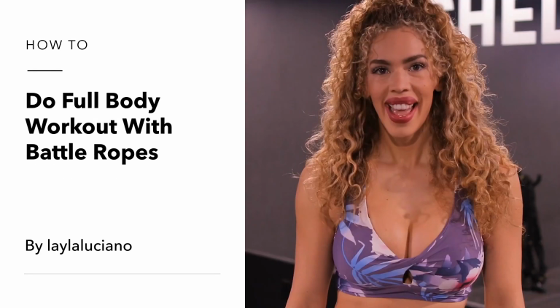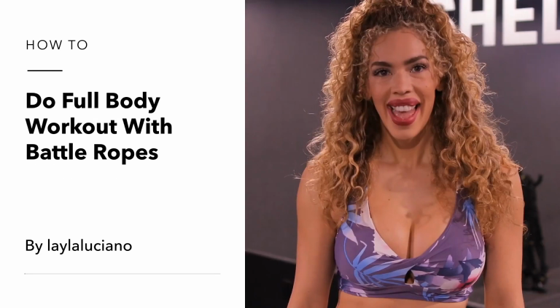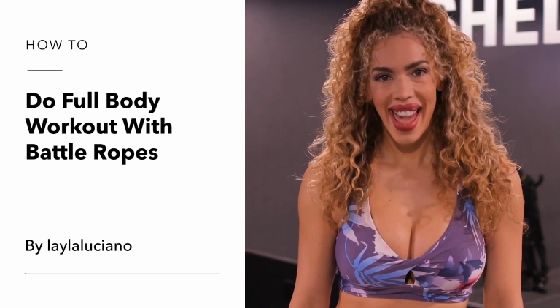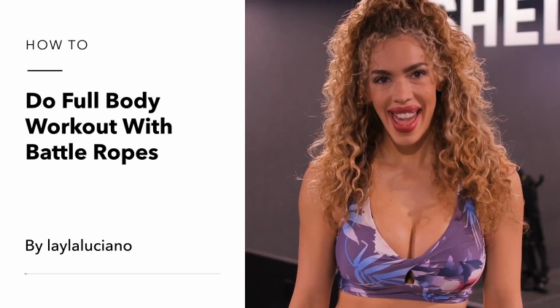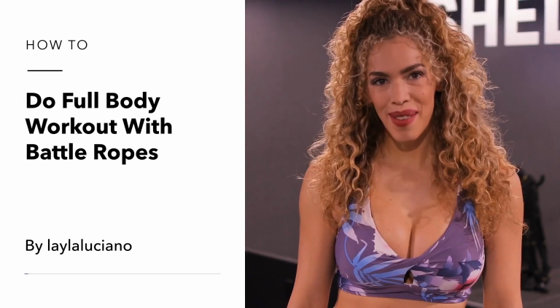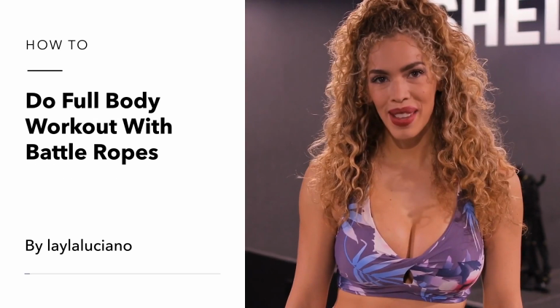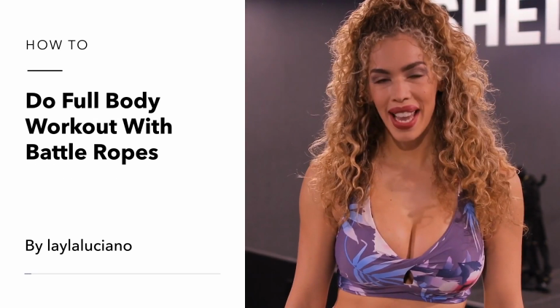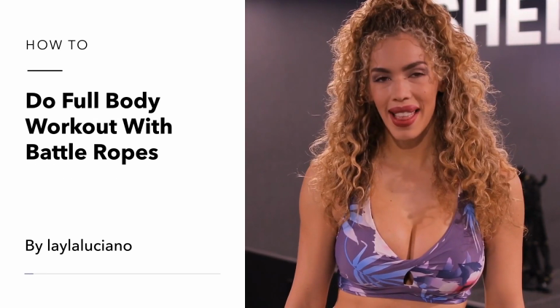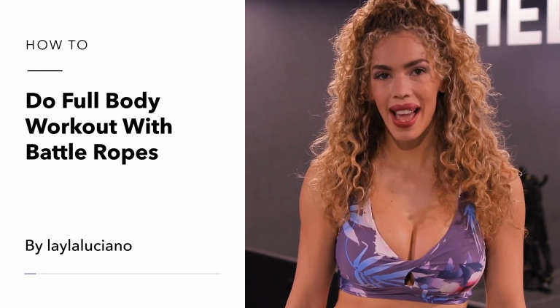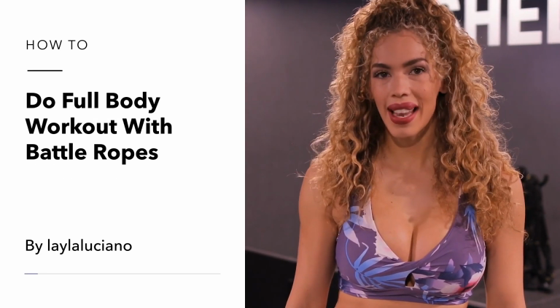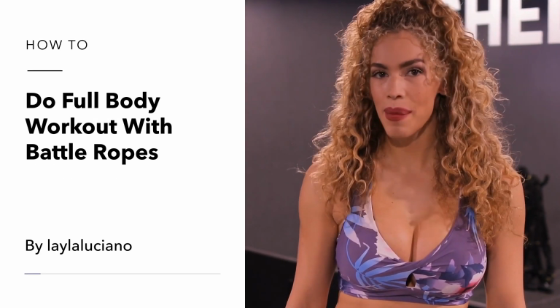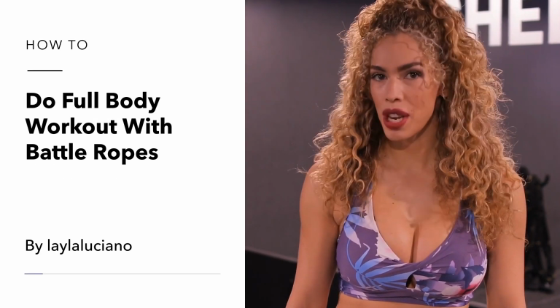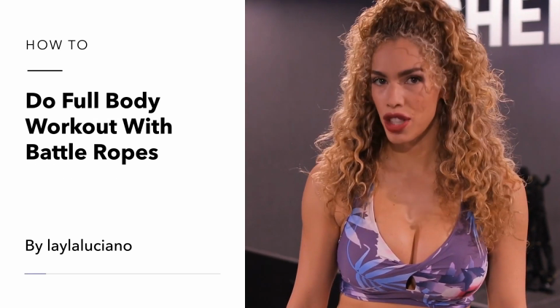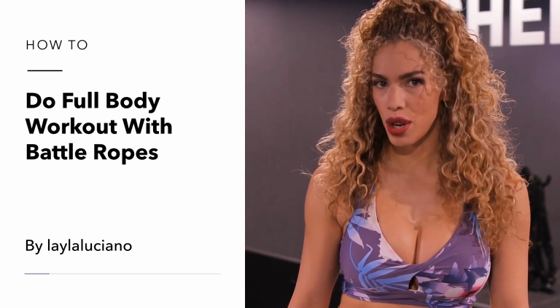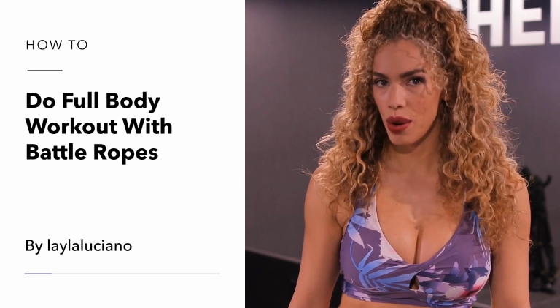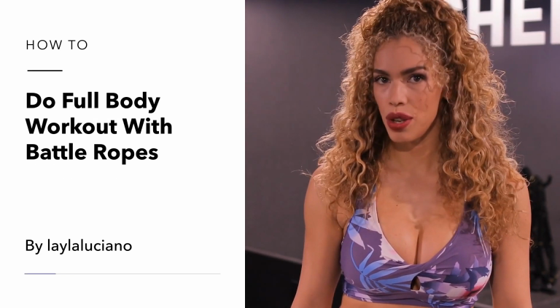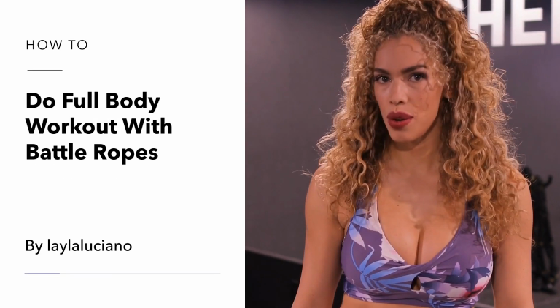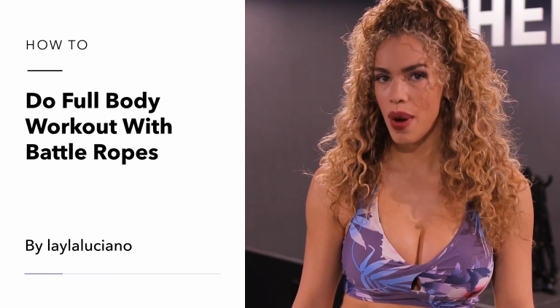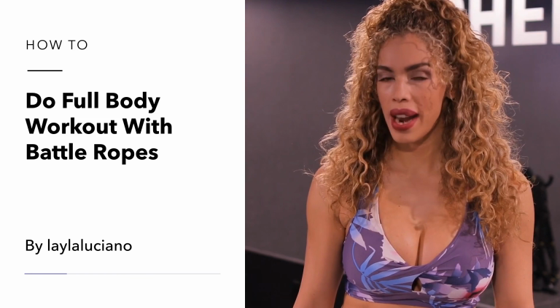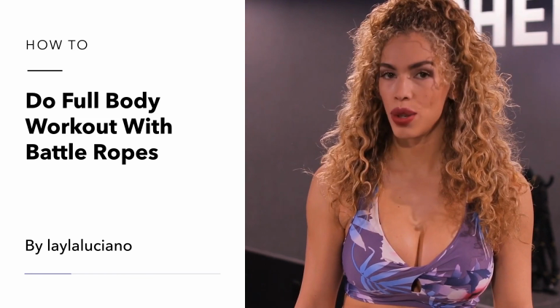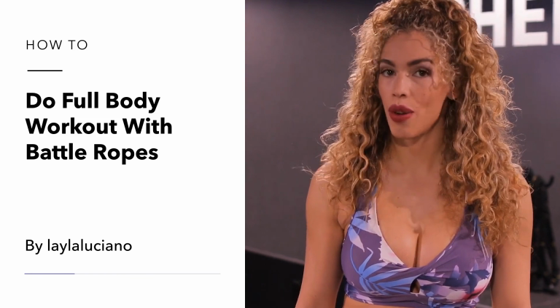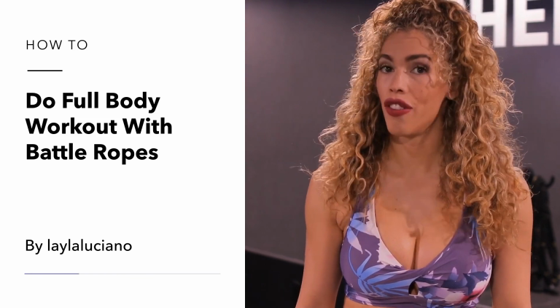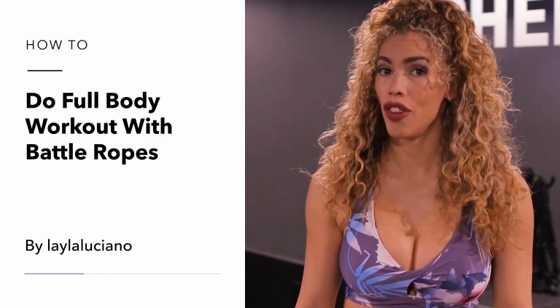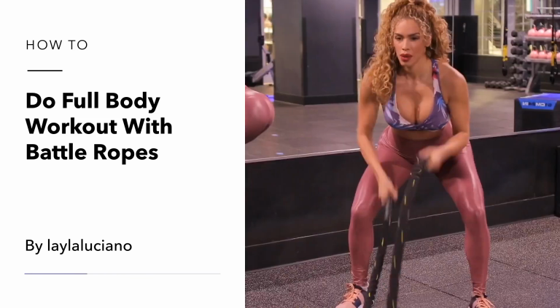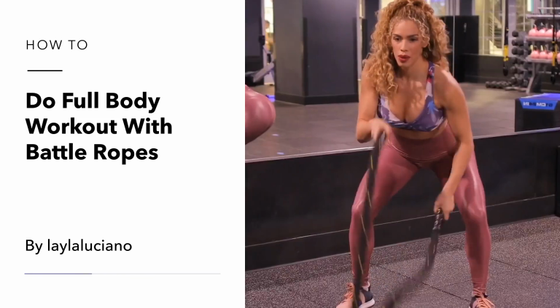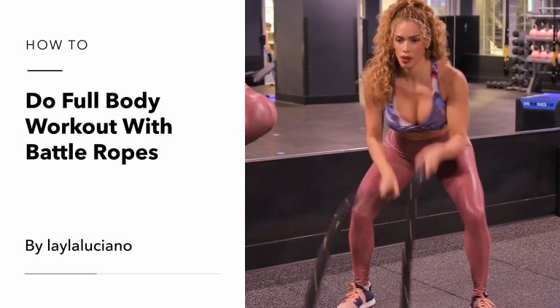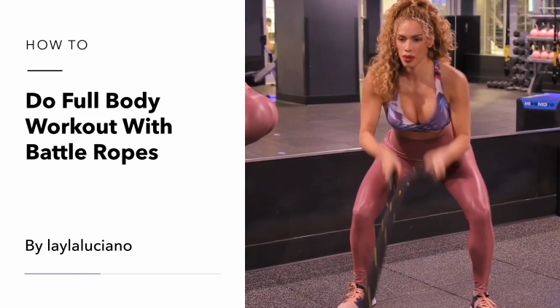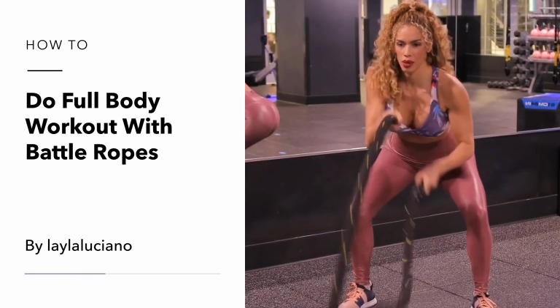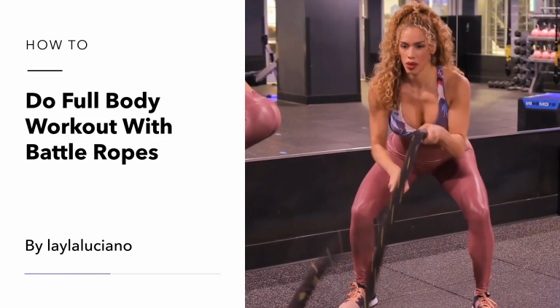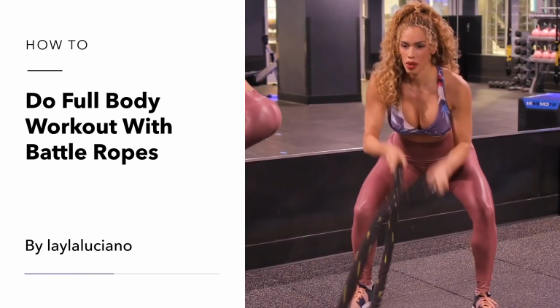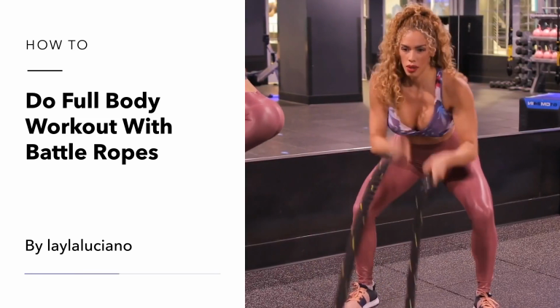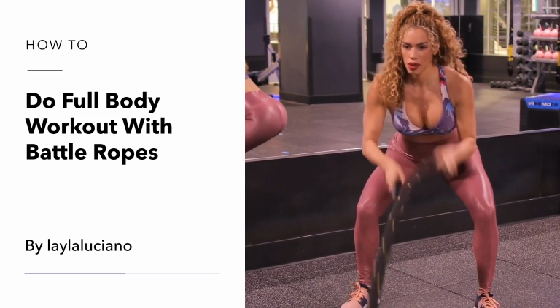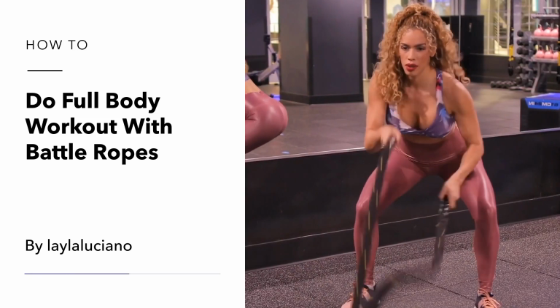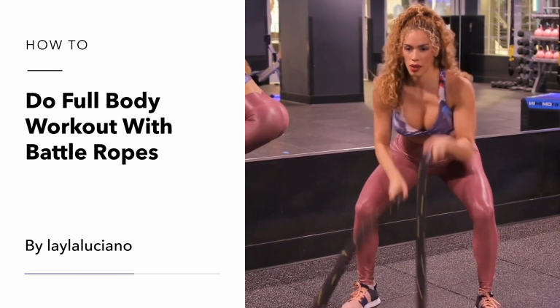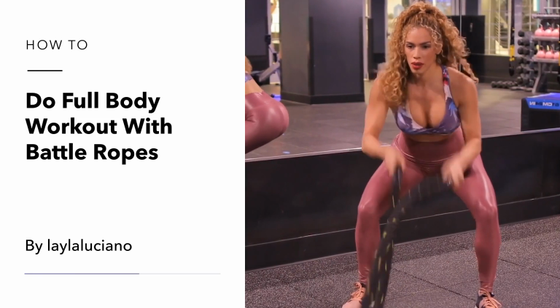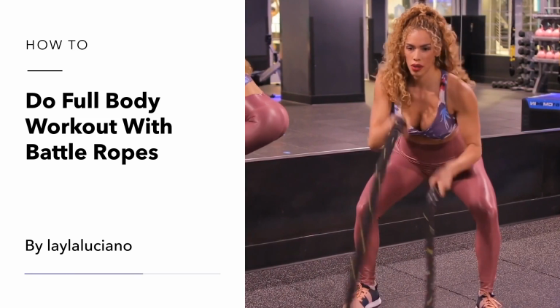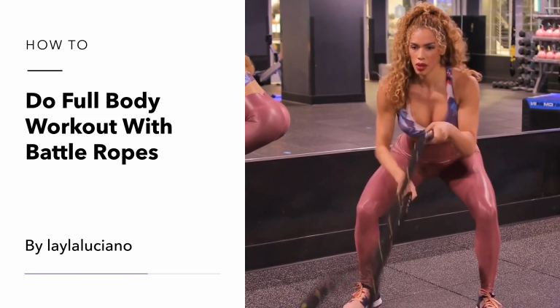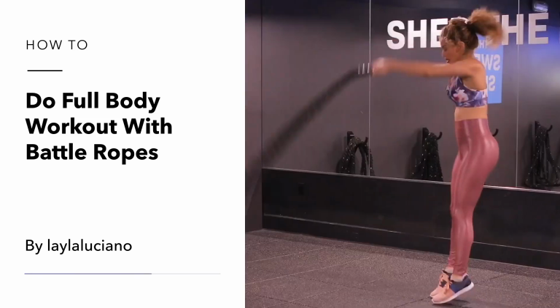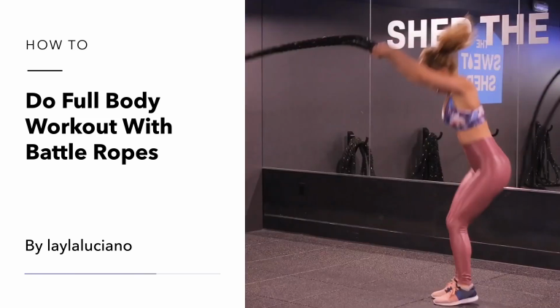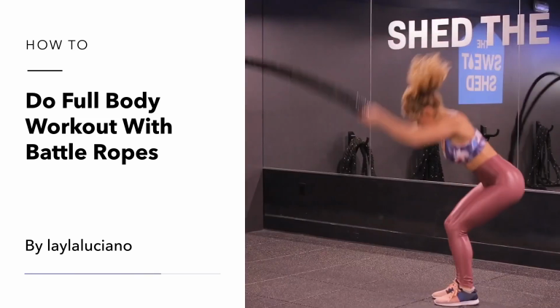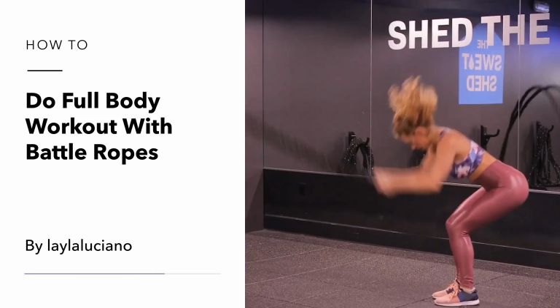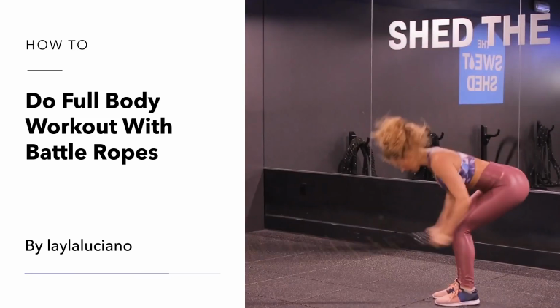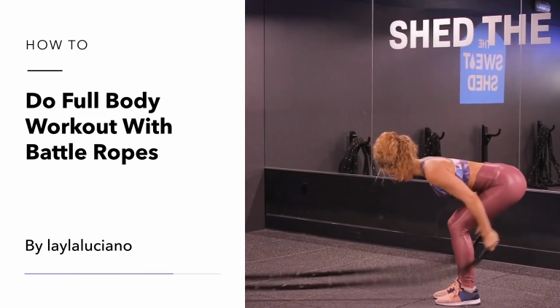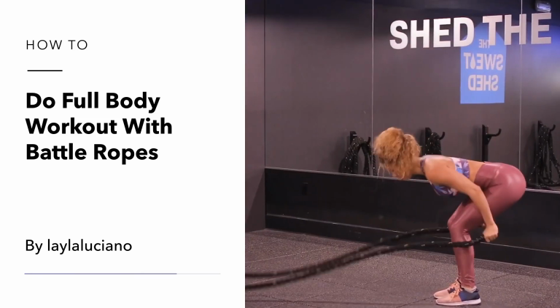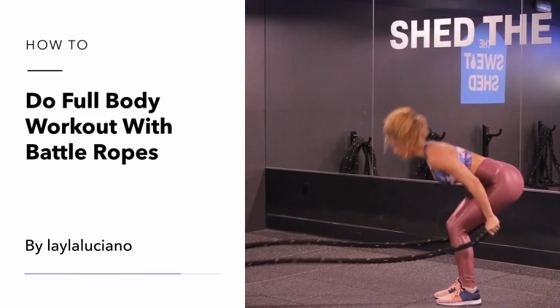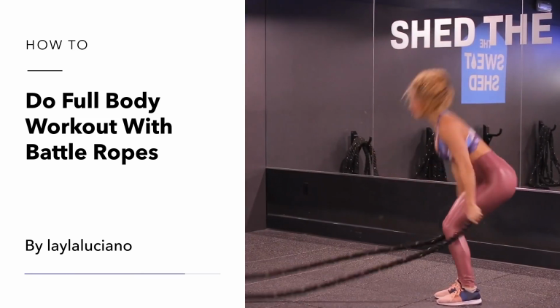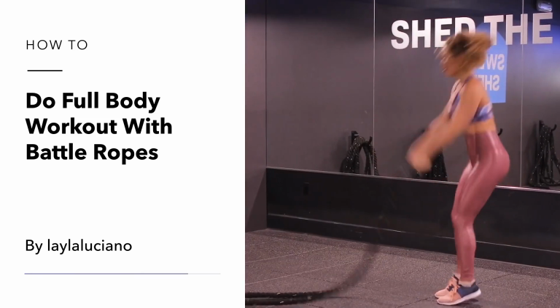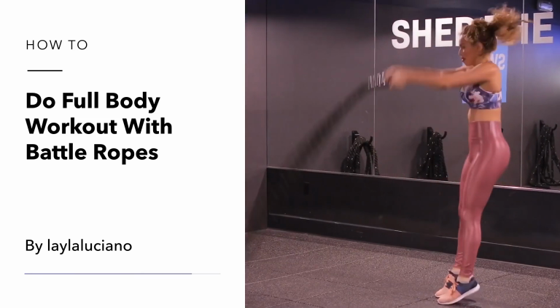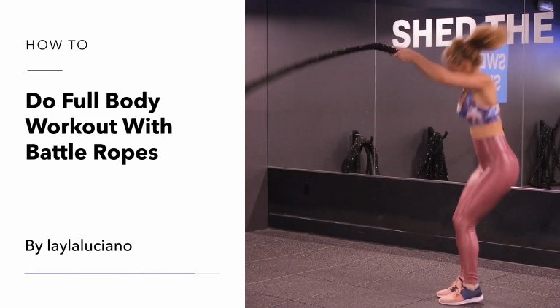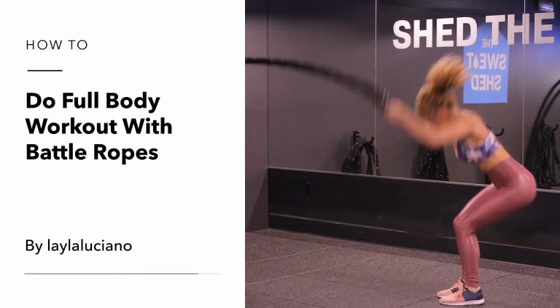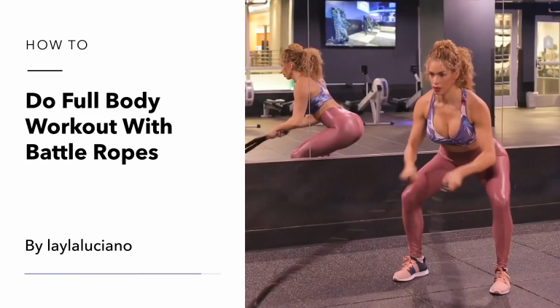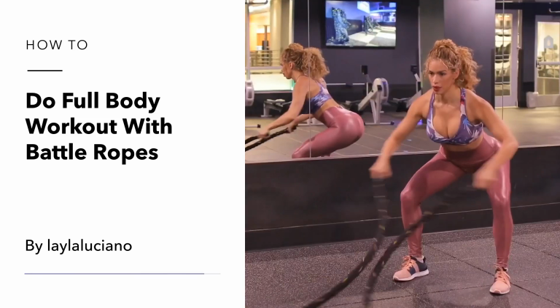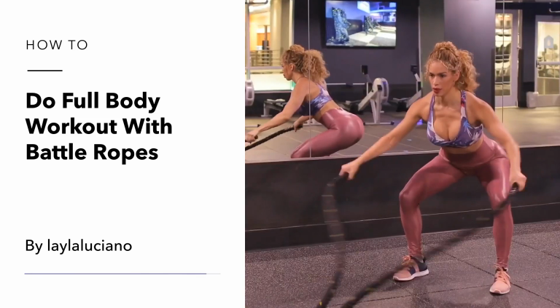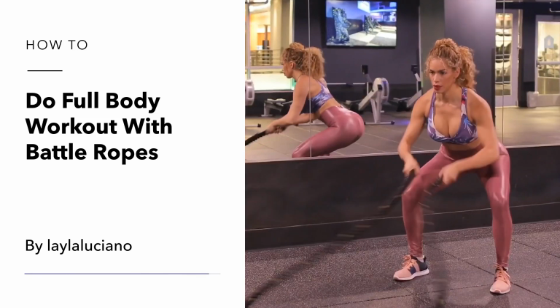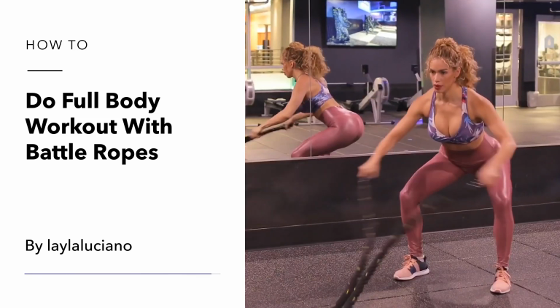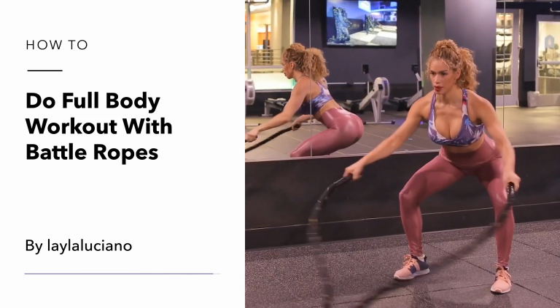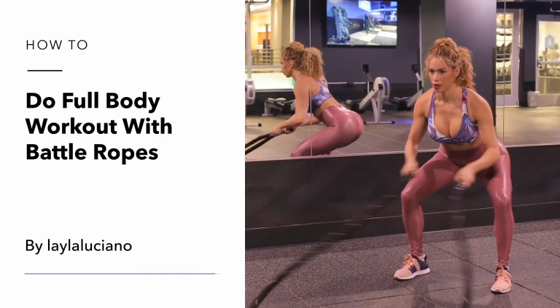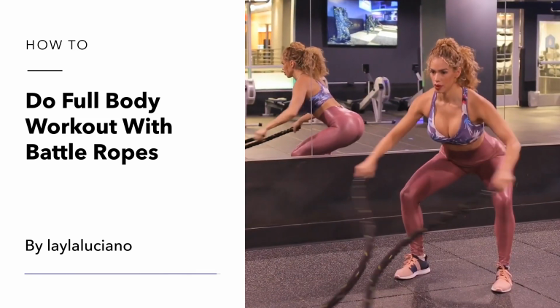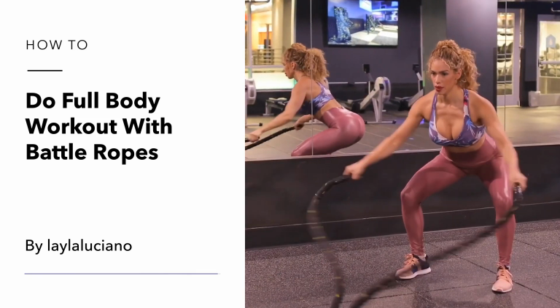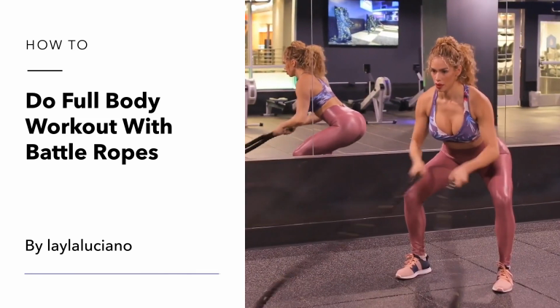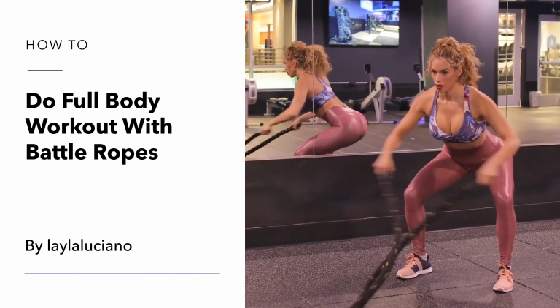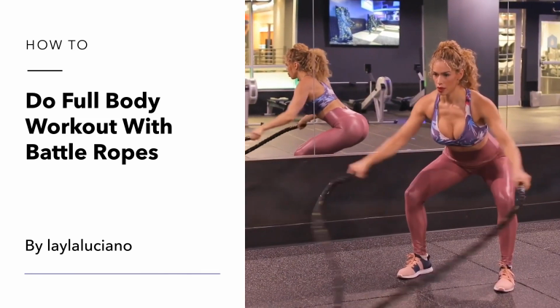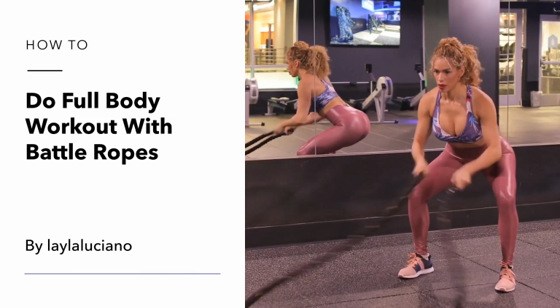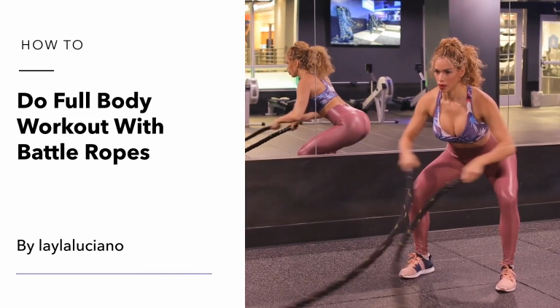Hey, I'm Leila and I'm going to show you how to do a full body workout using the battle ropes to get your heart rate up and to get your conditioning on.